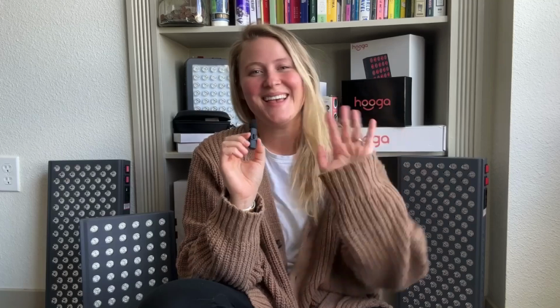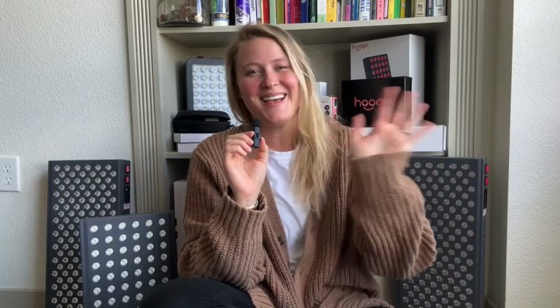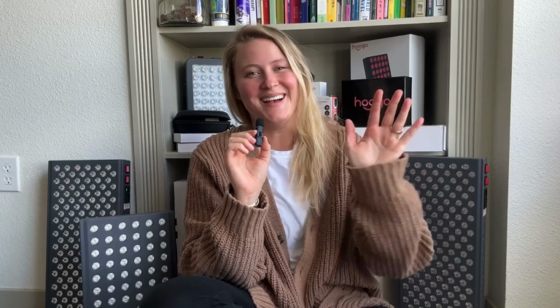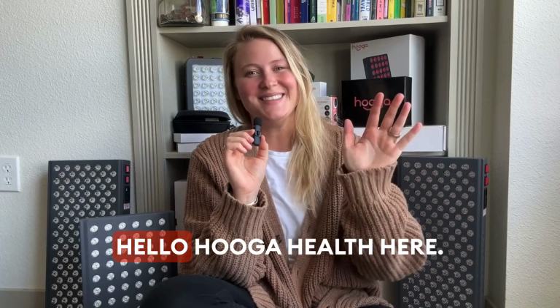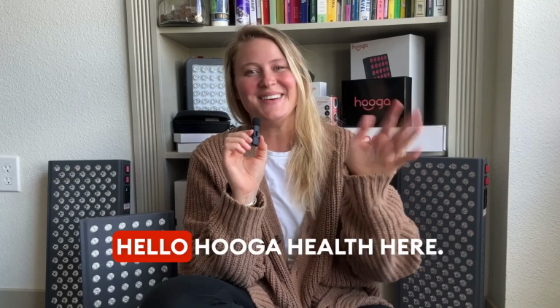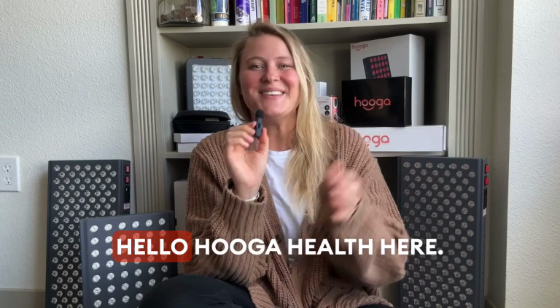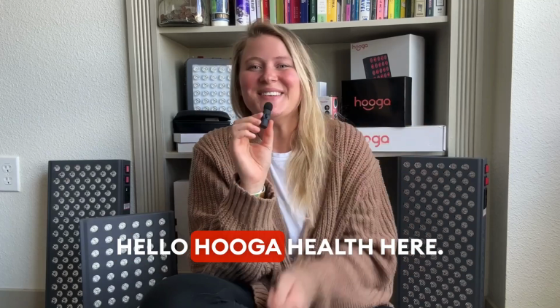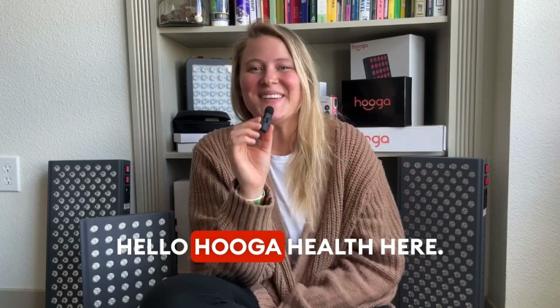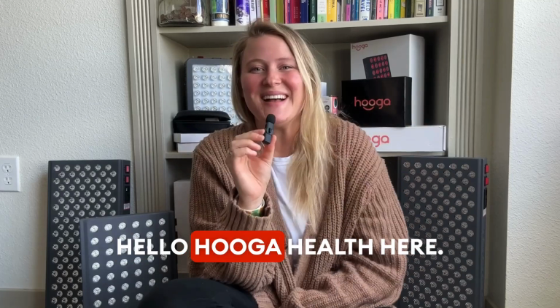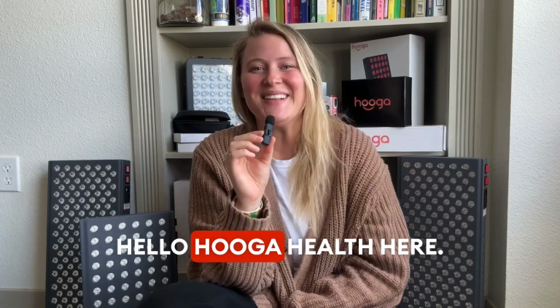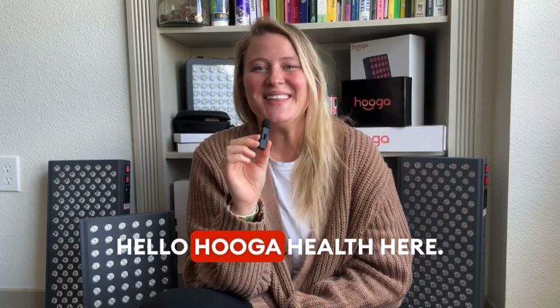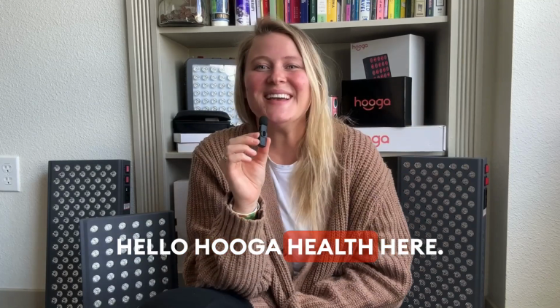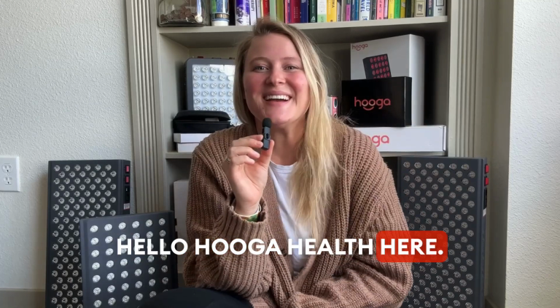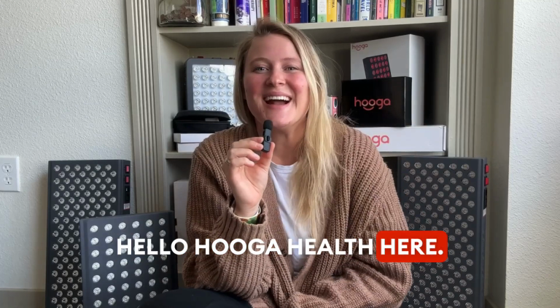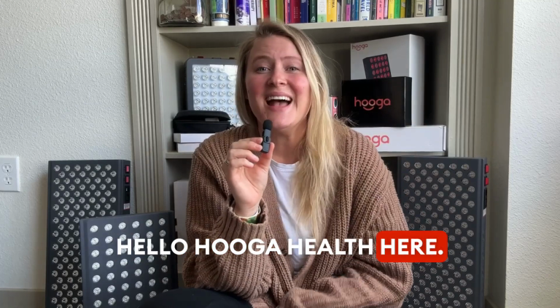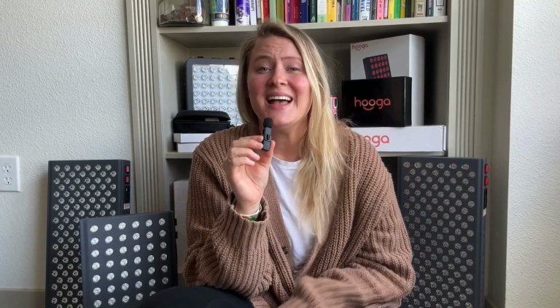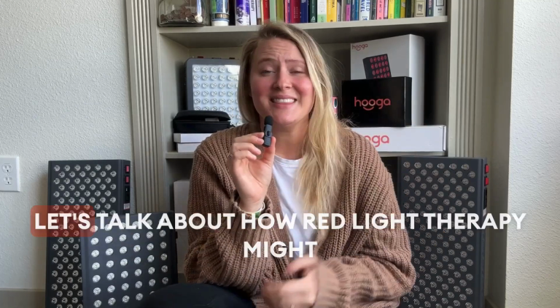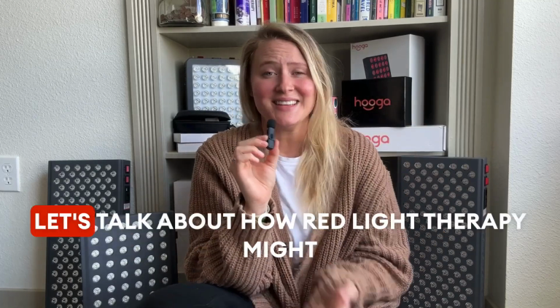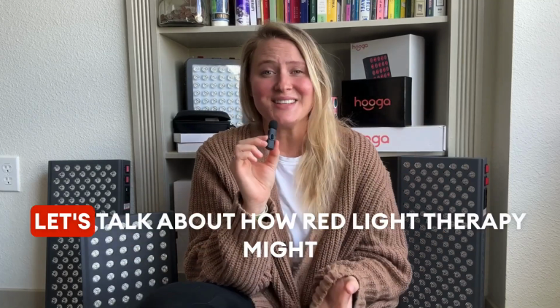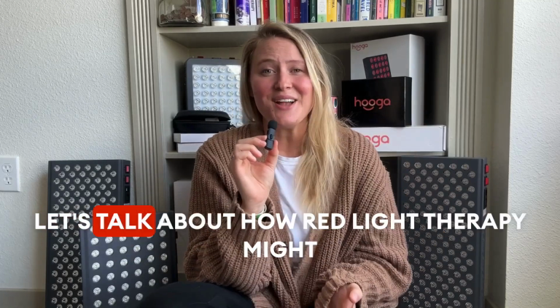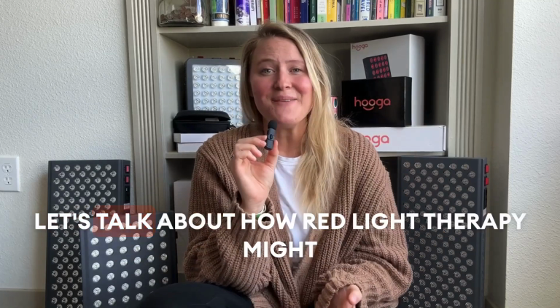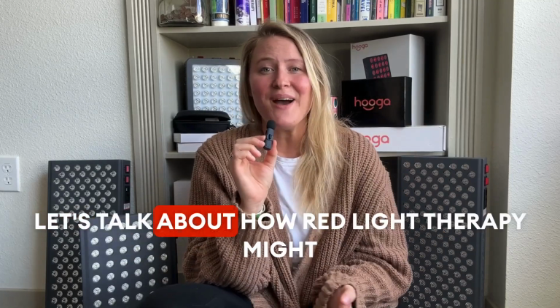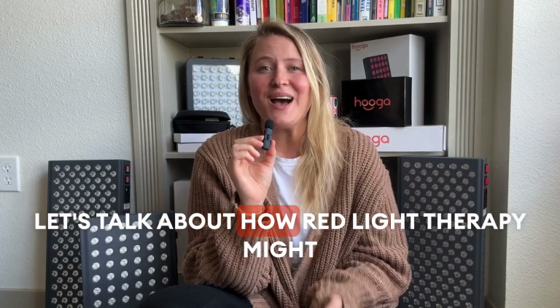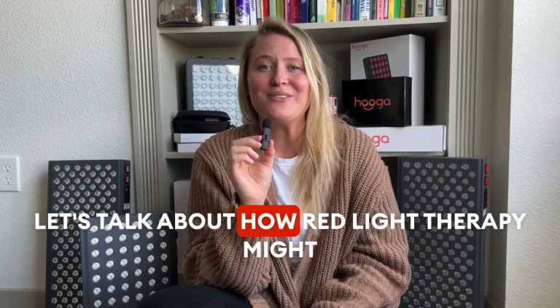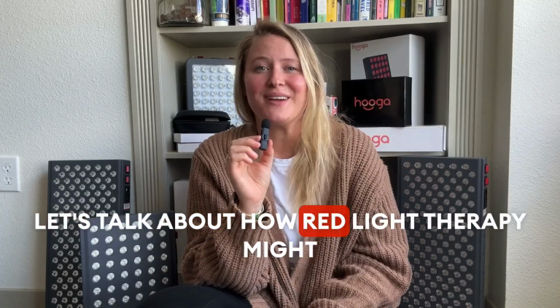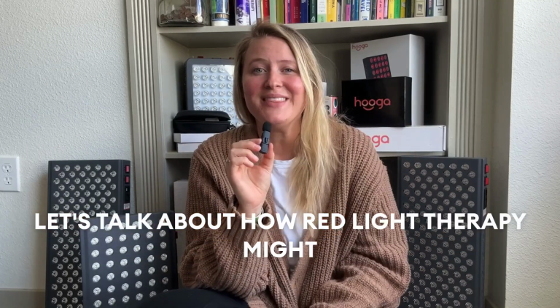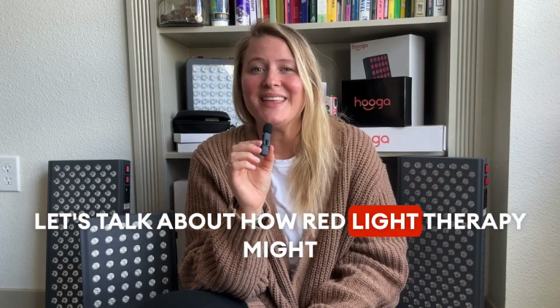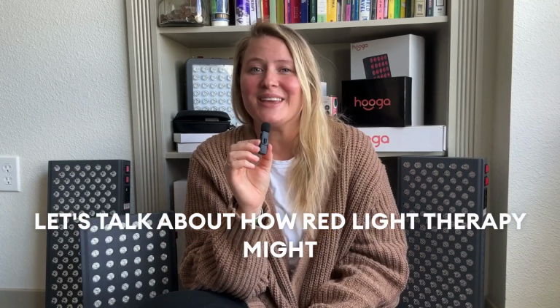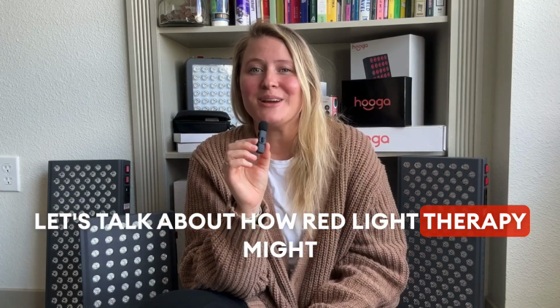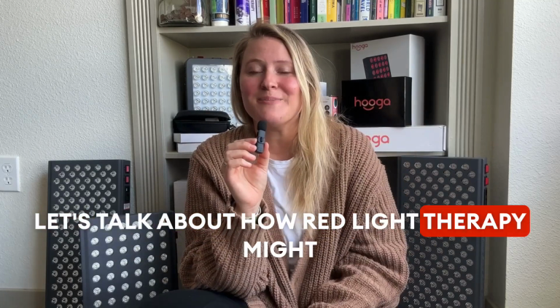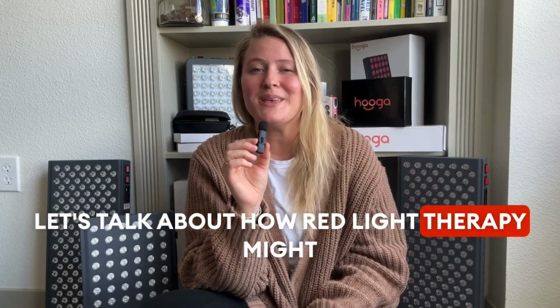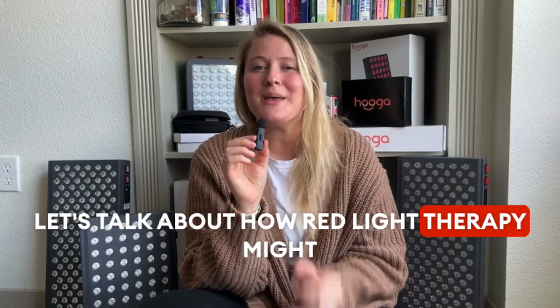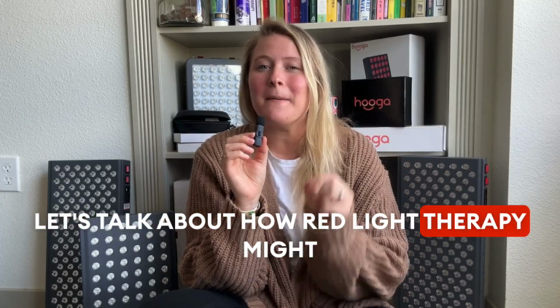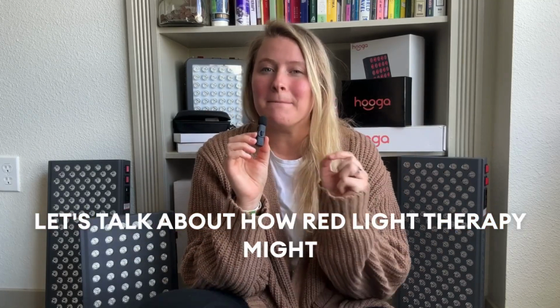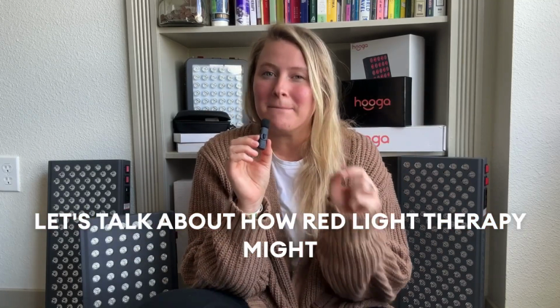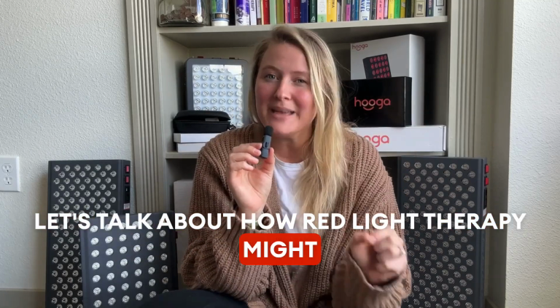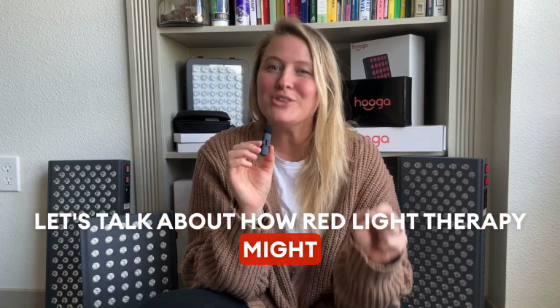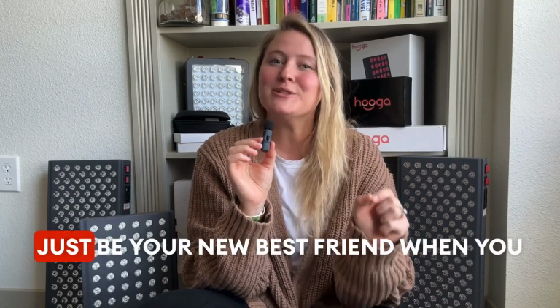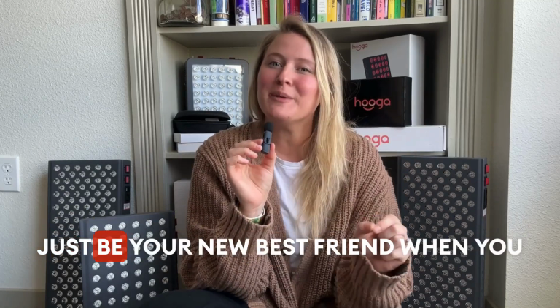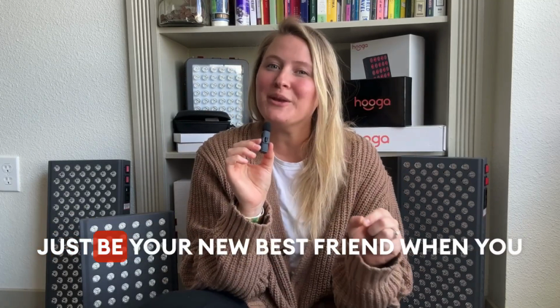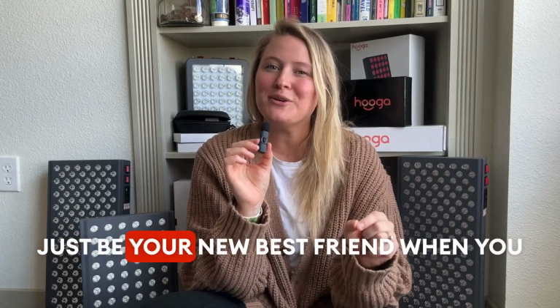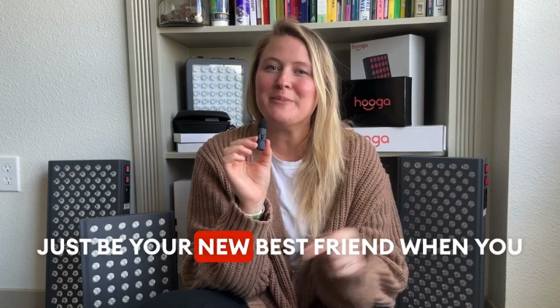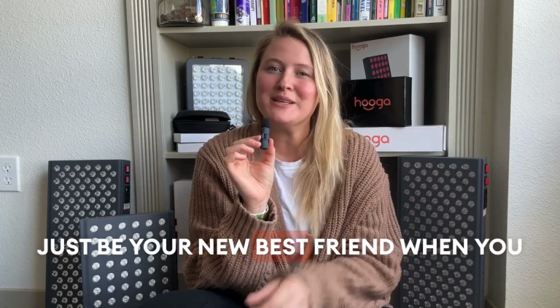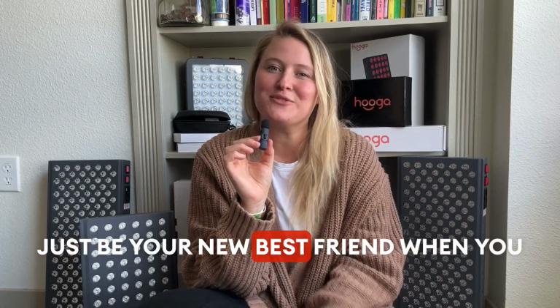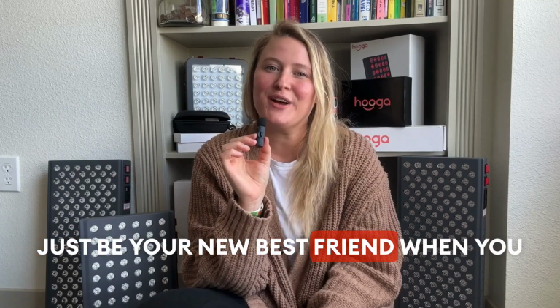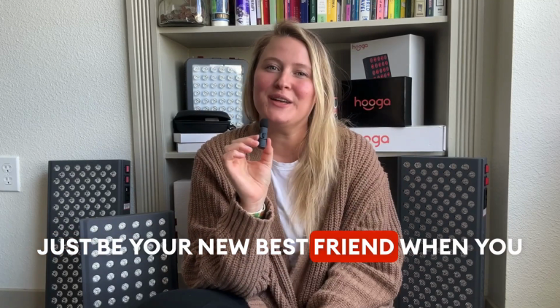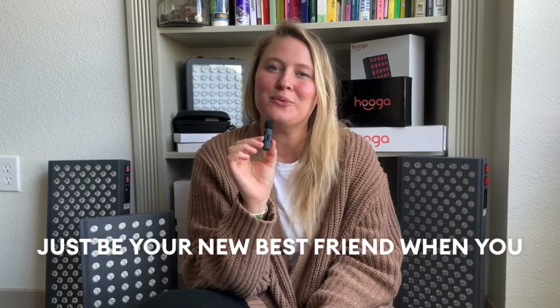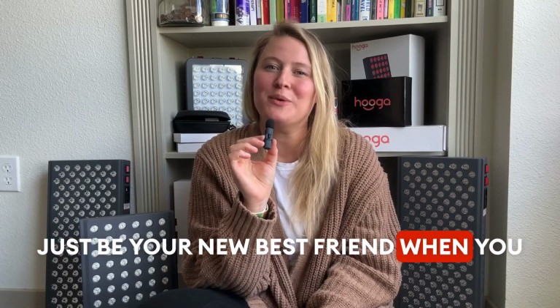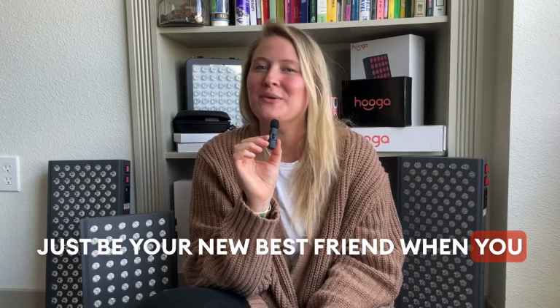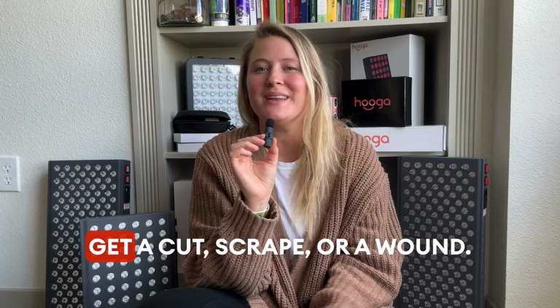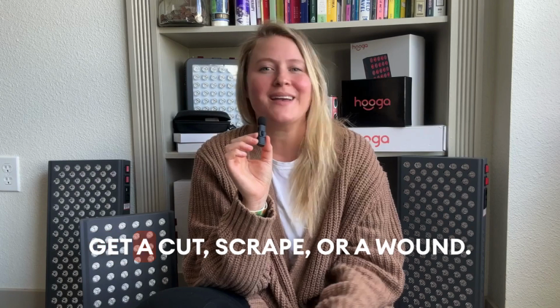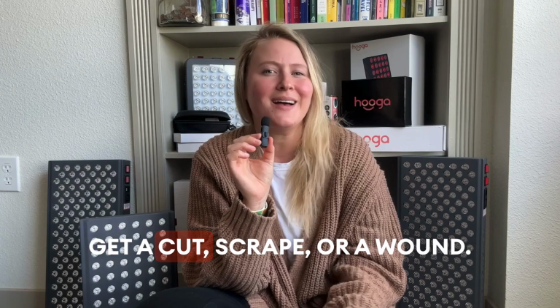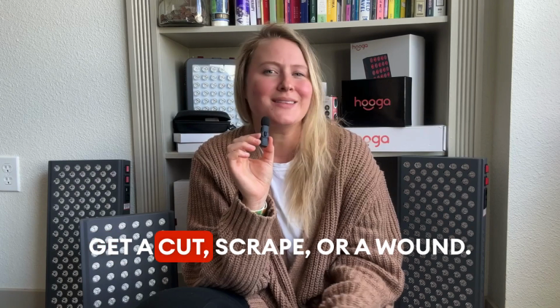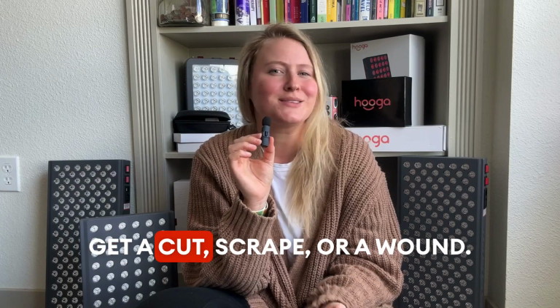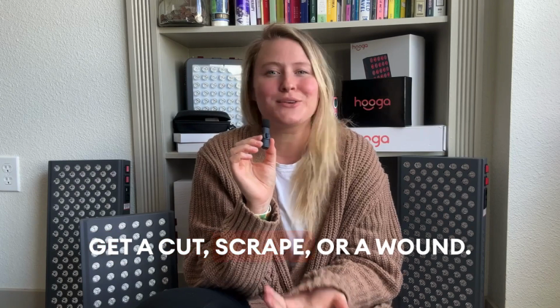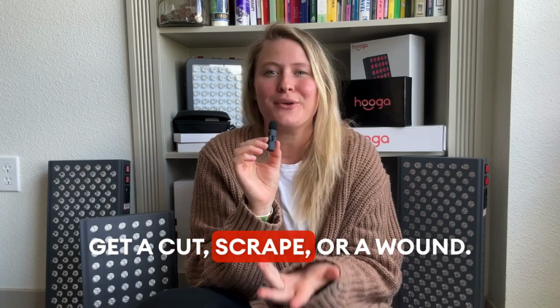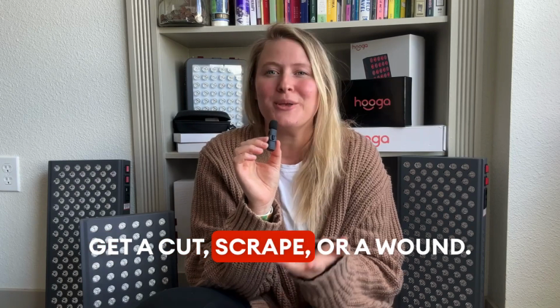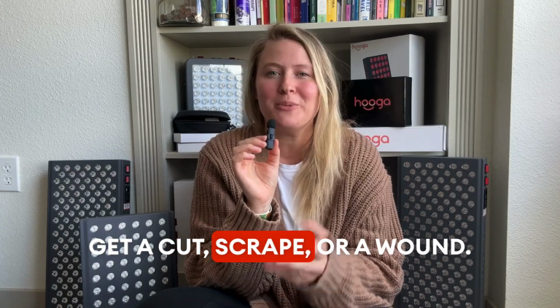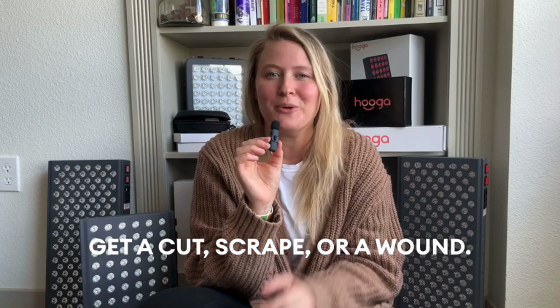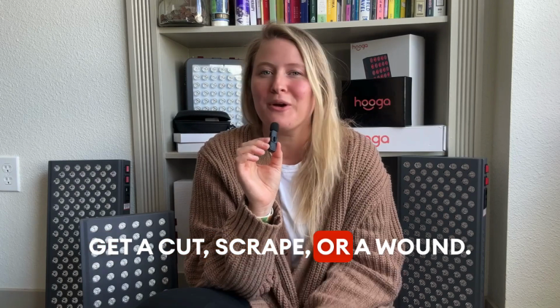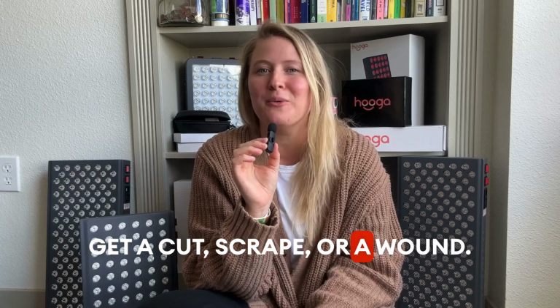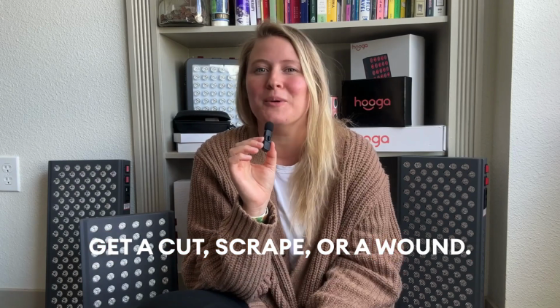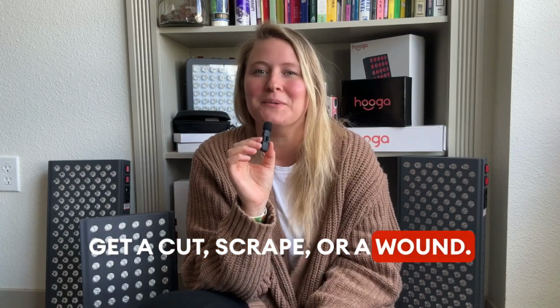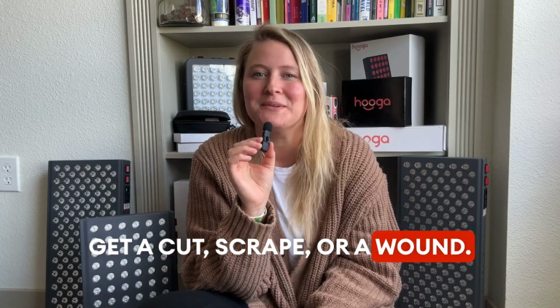Hello, Hygge Health here. Let's talk about how red light therapy might just be your new best friend when you get a cut, scrape, or a wound.